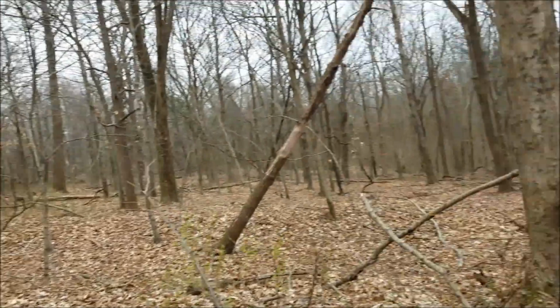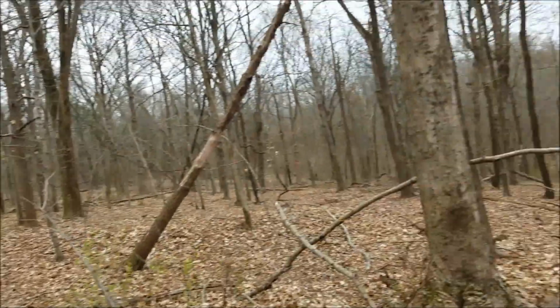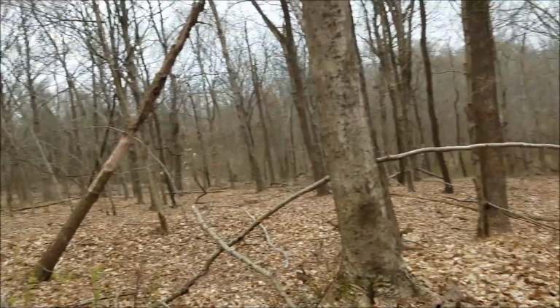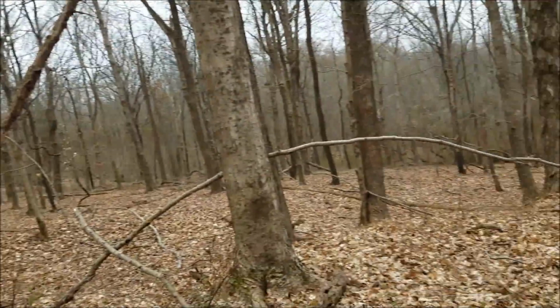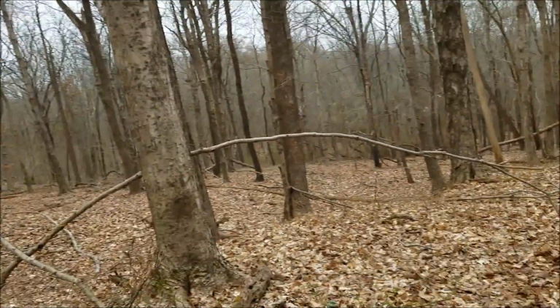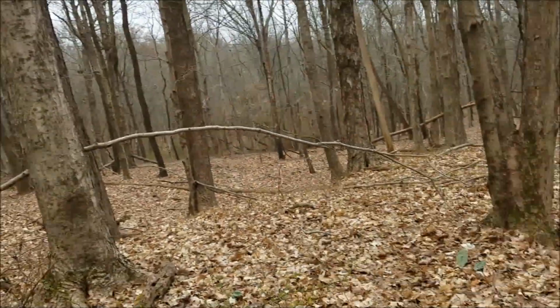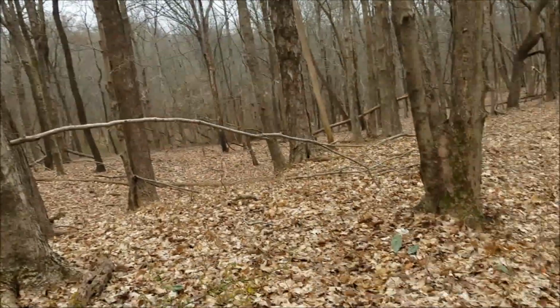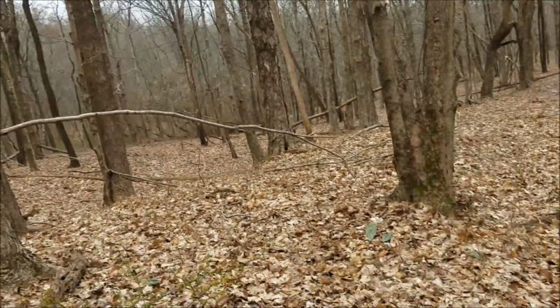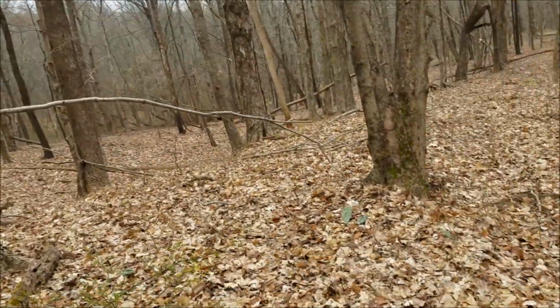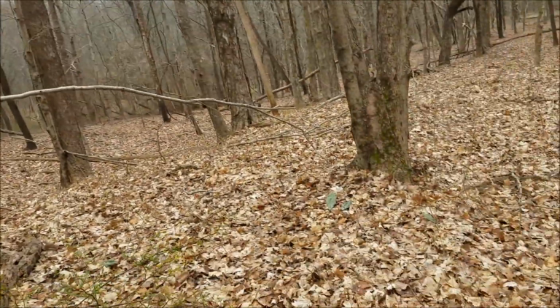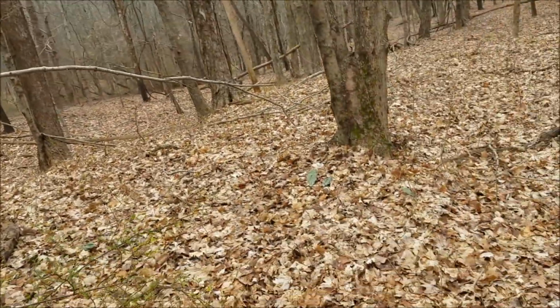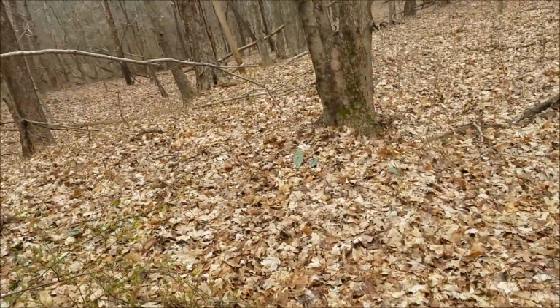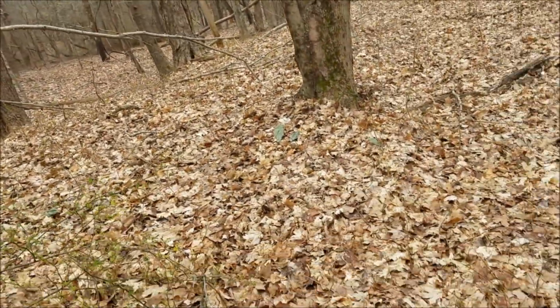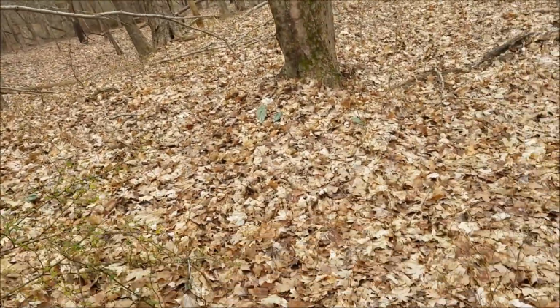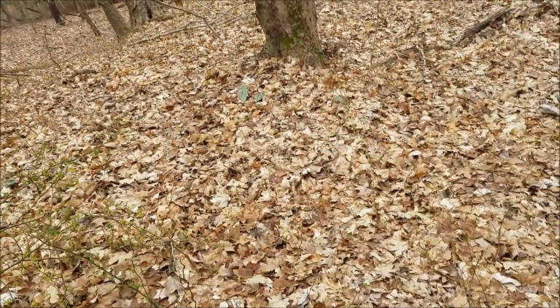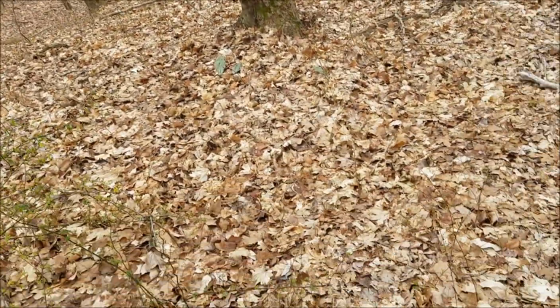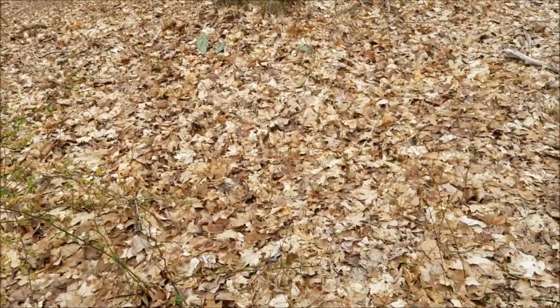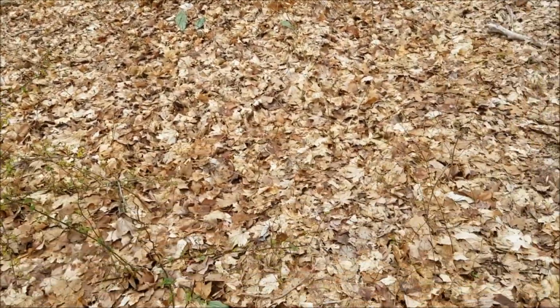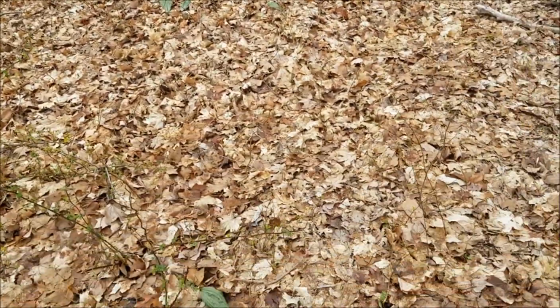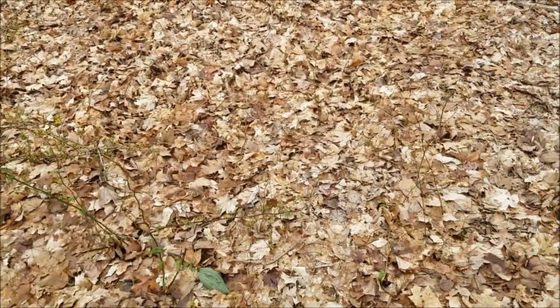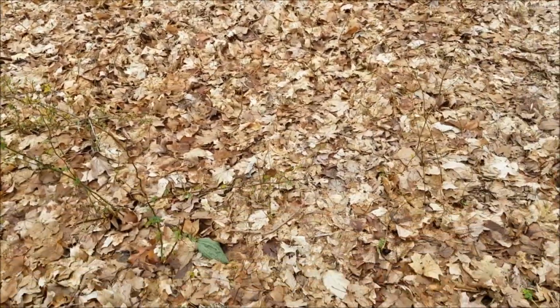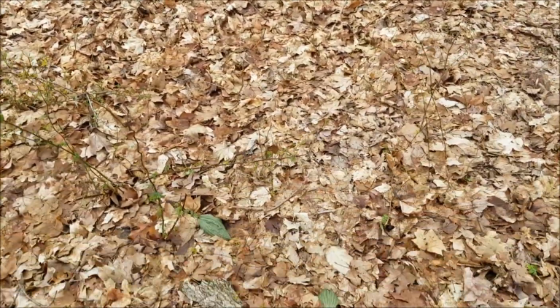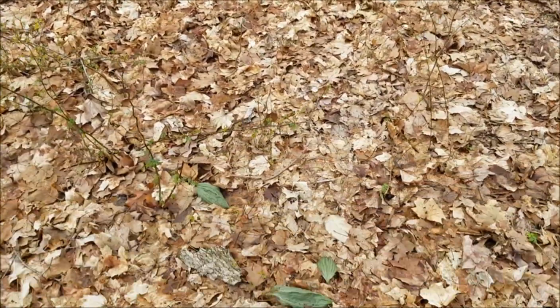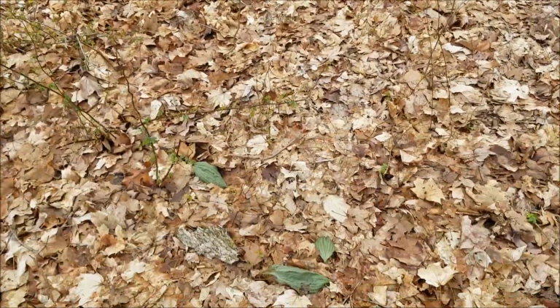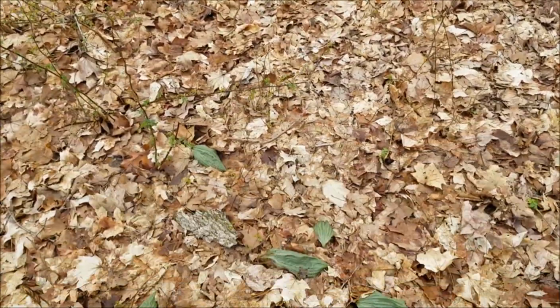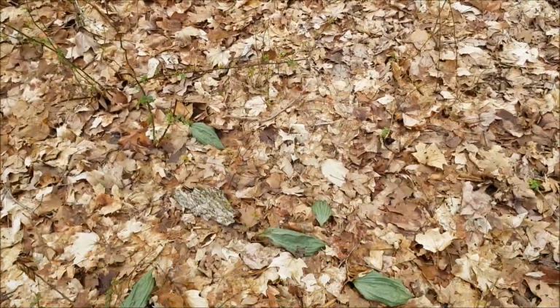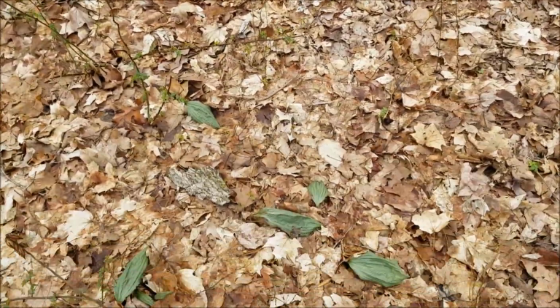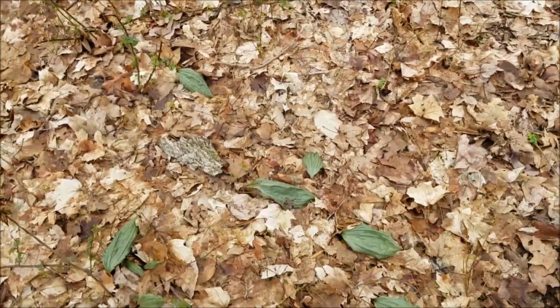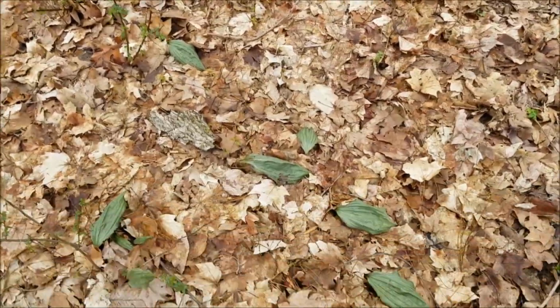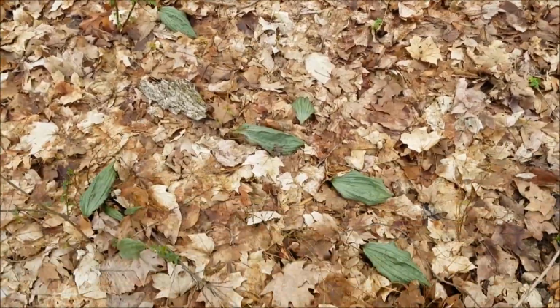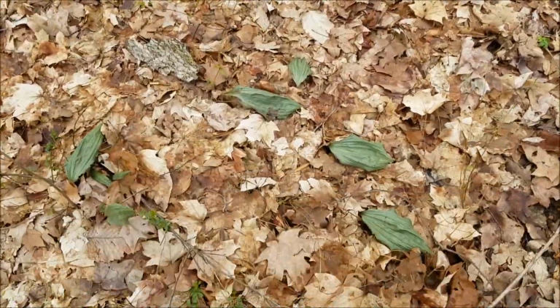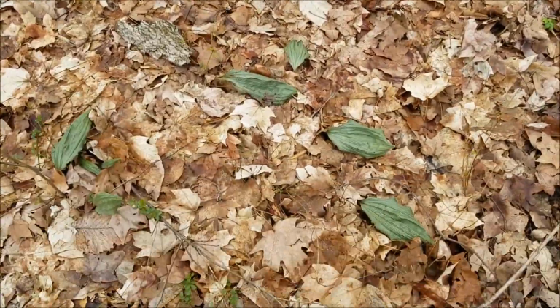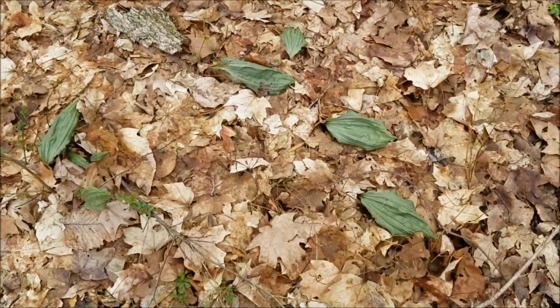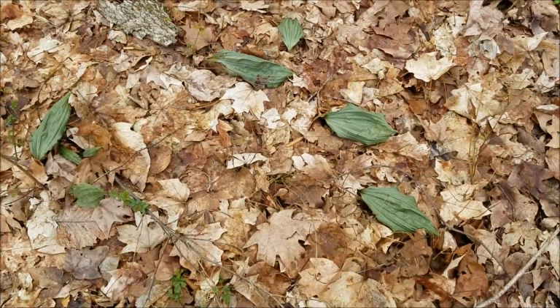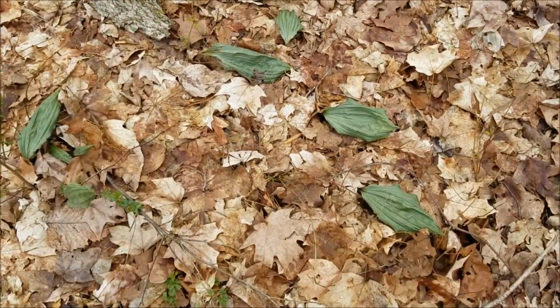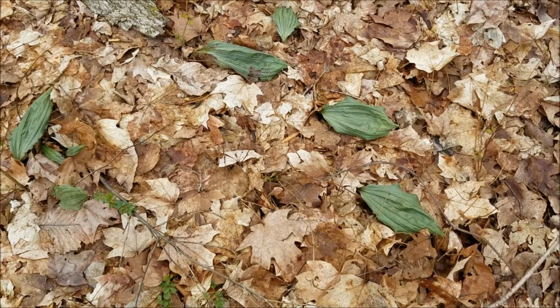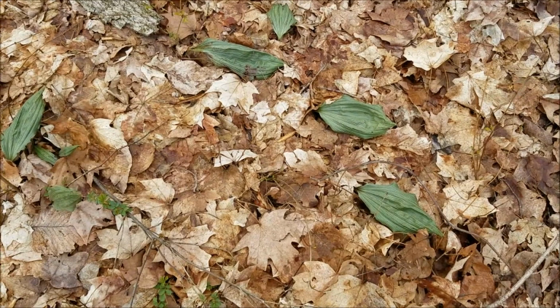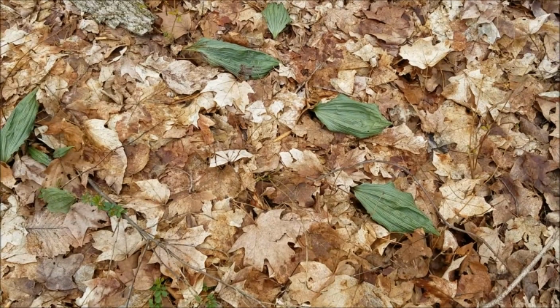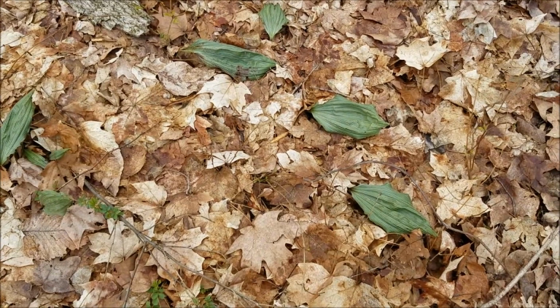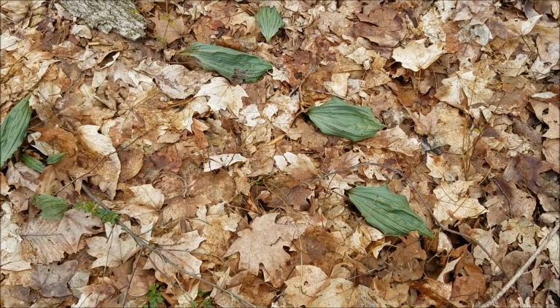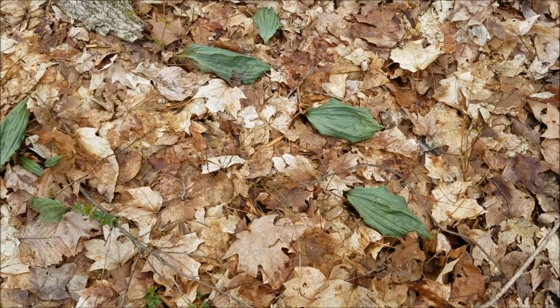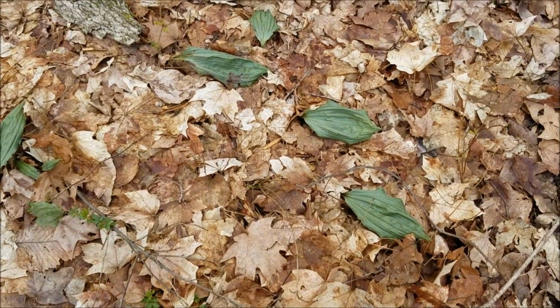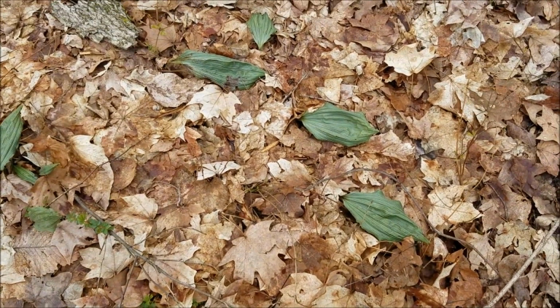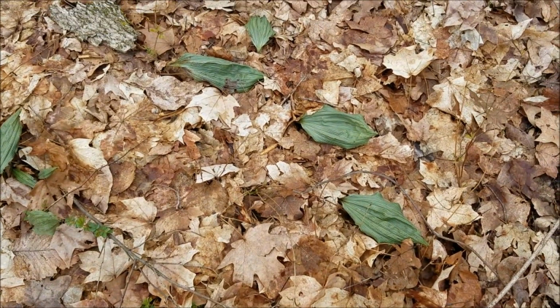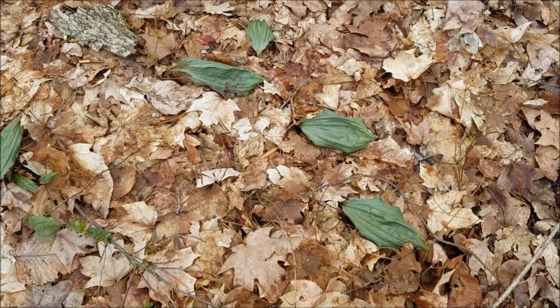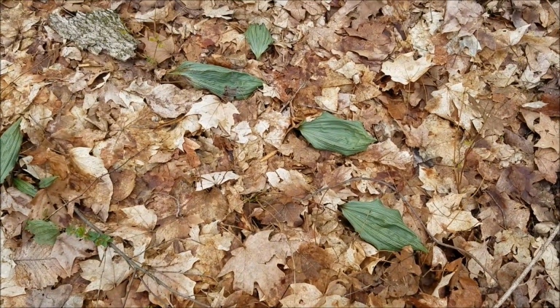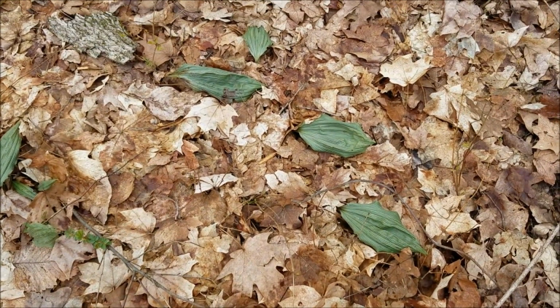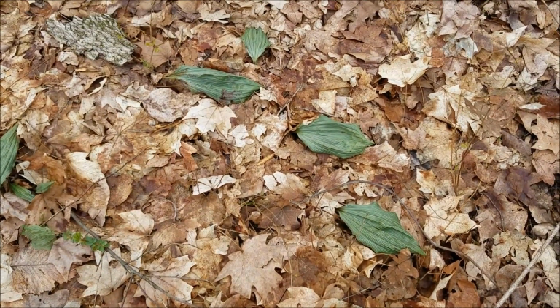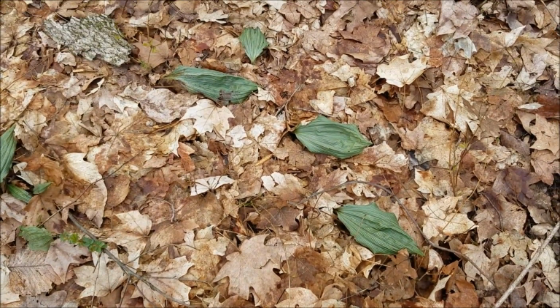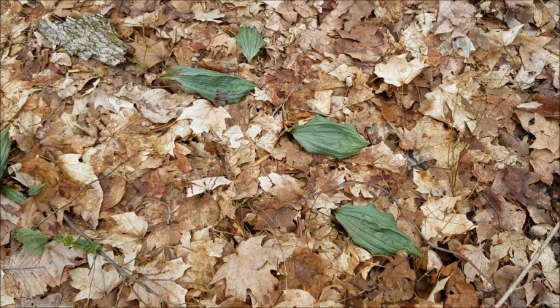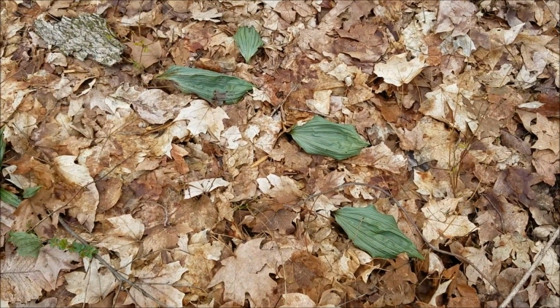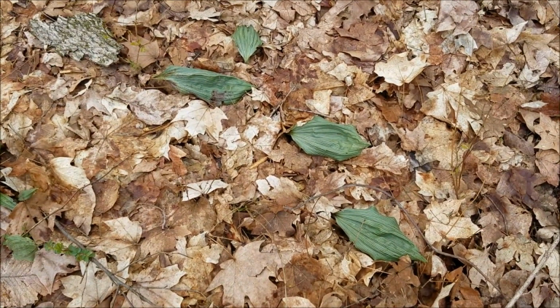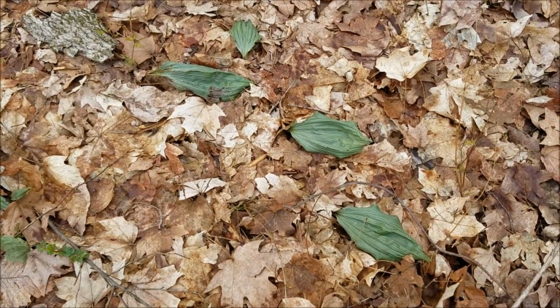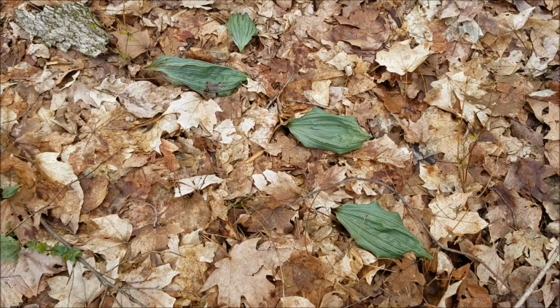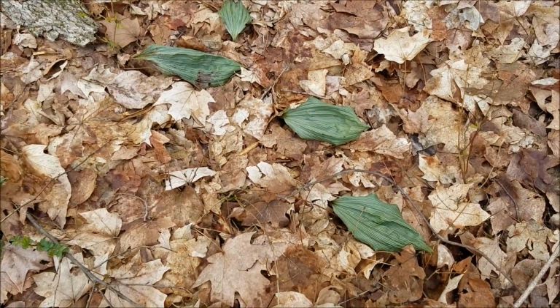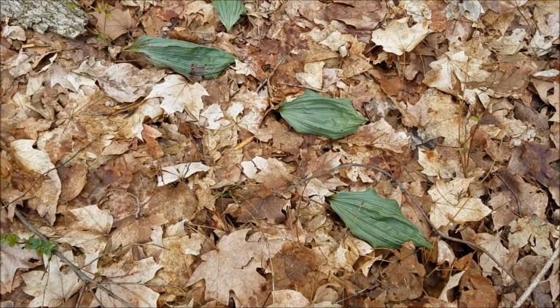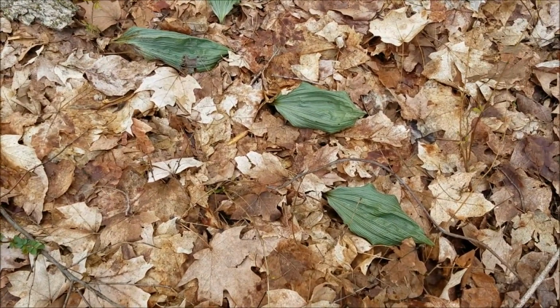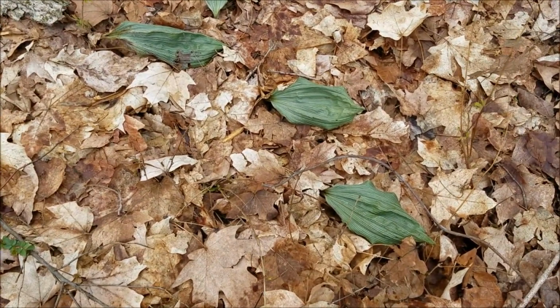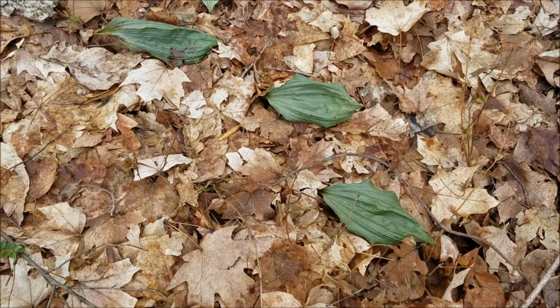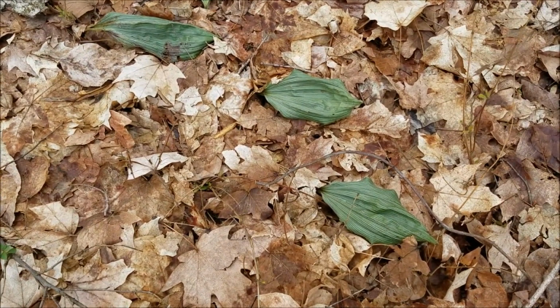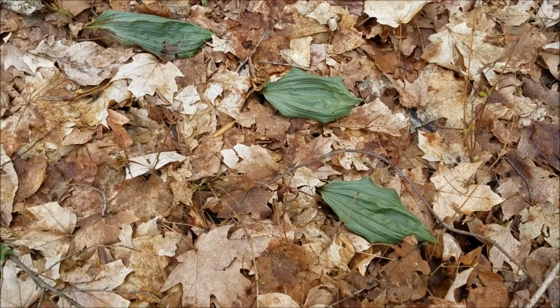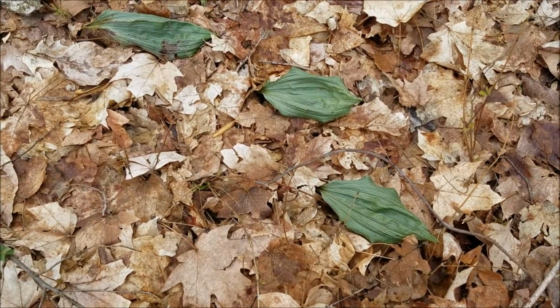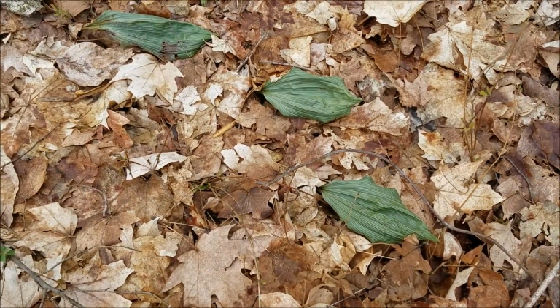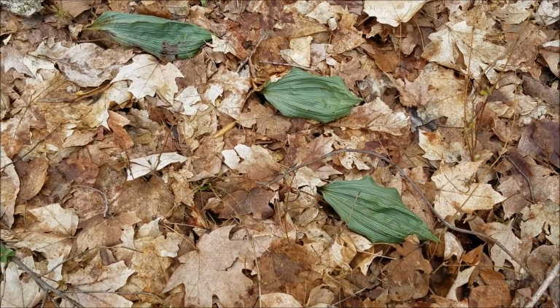I don't know what these leaves are, I'll show these to you guys. These are so cool. I don't know what they are but man, they're cool looking.